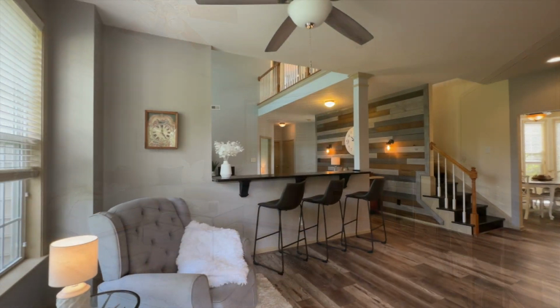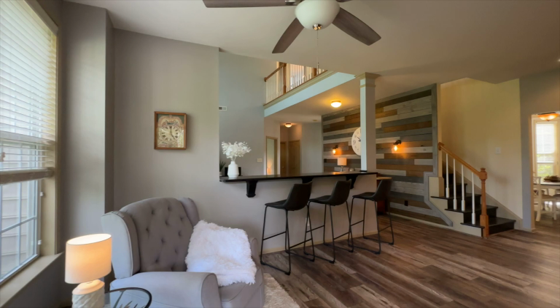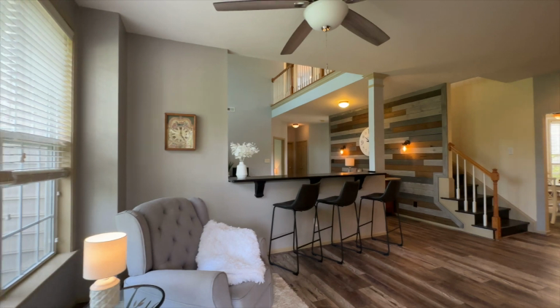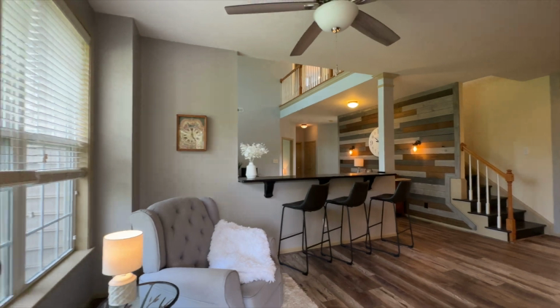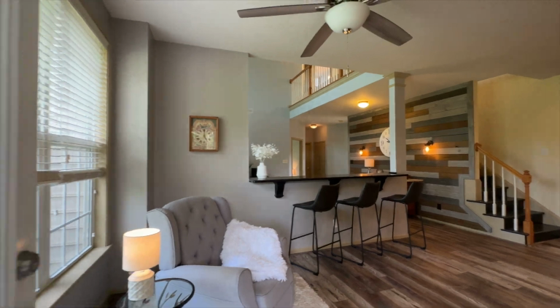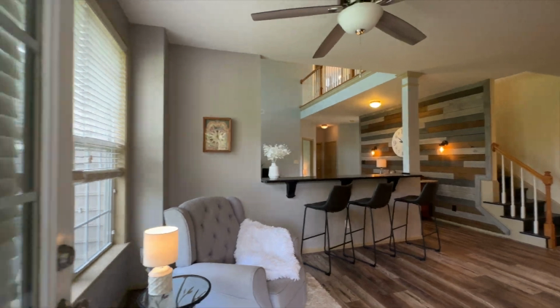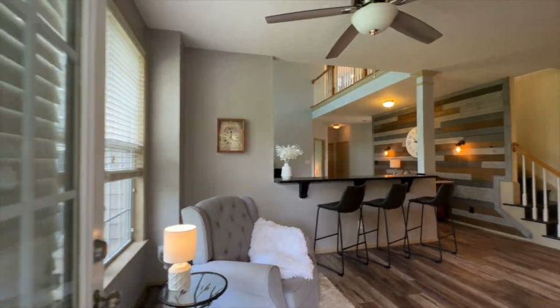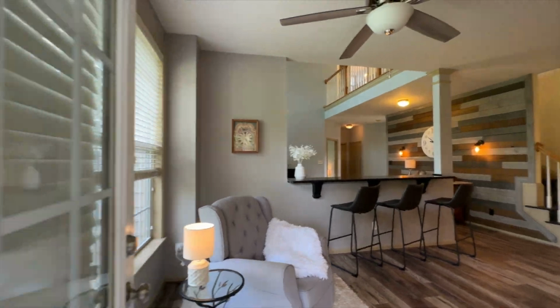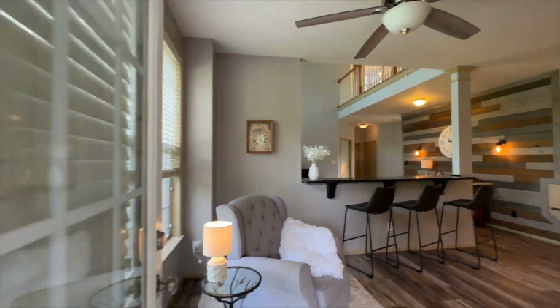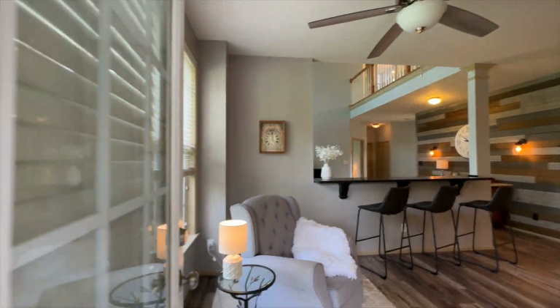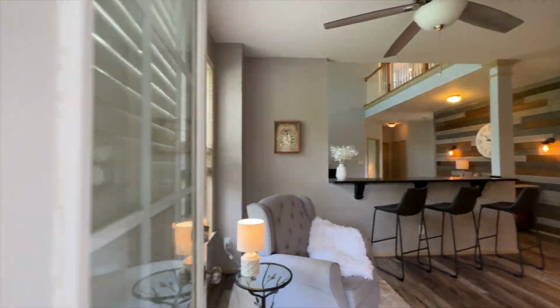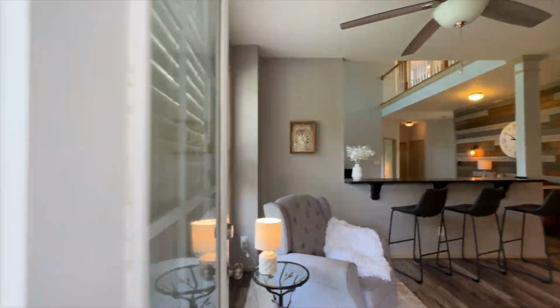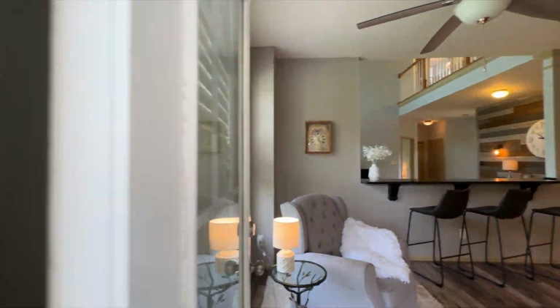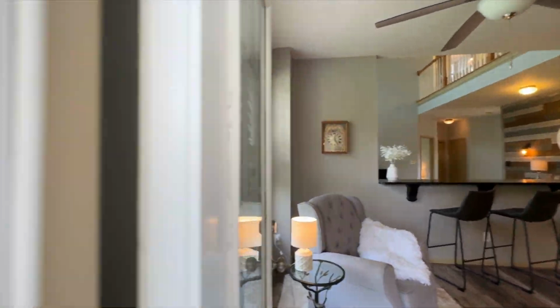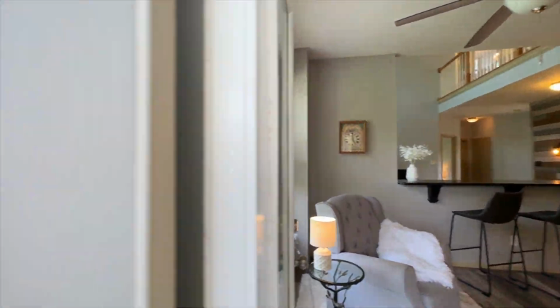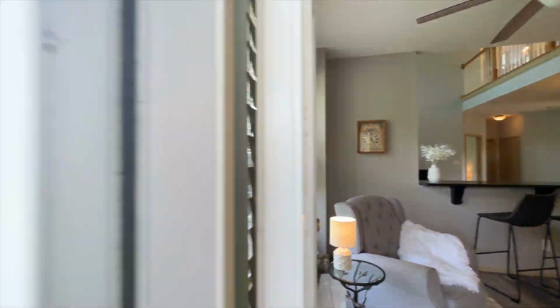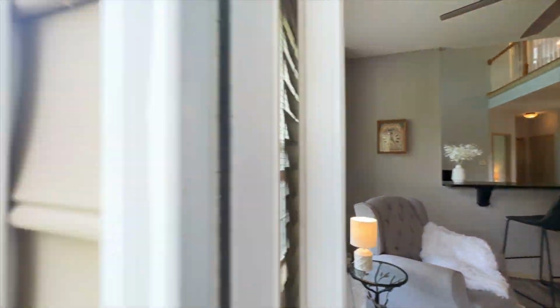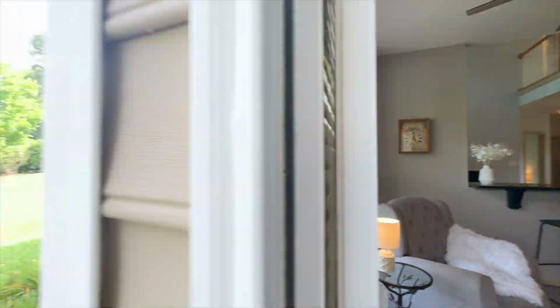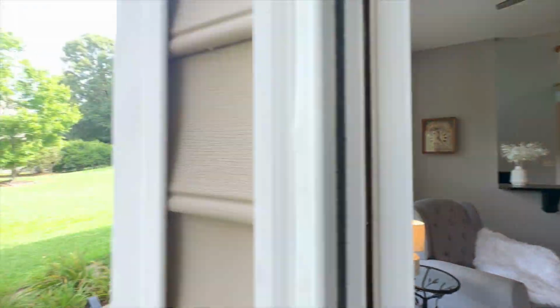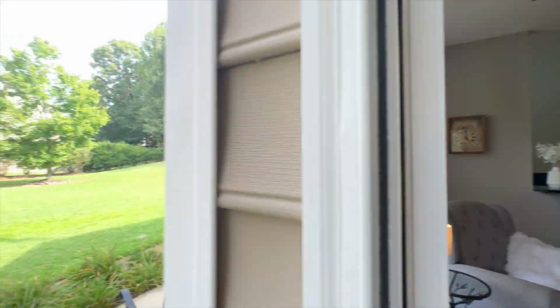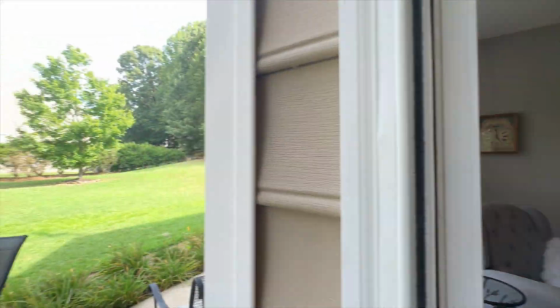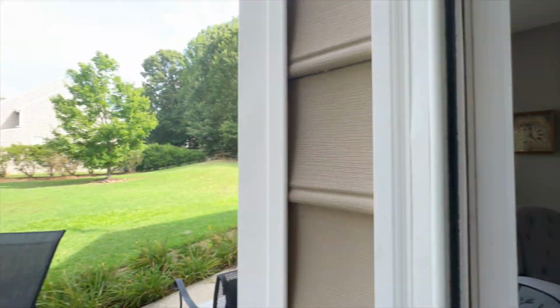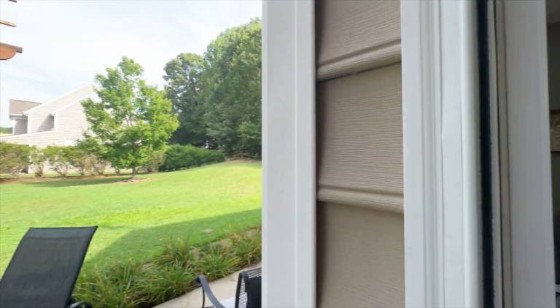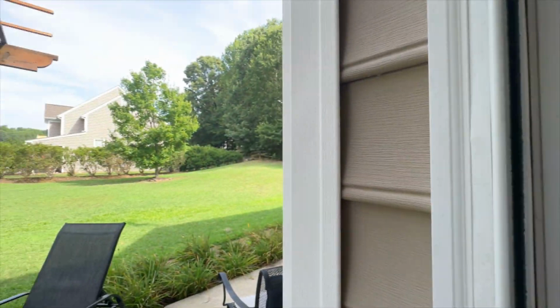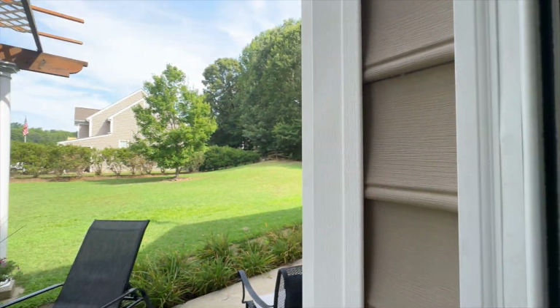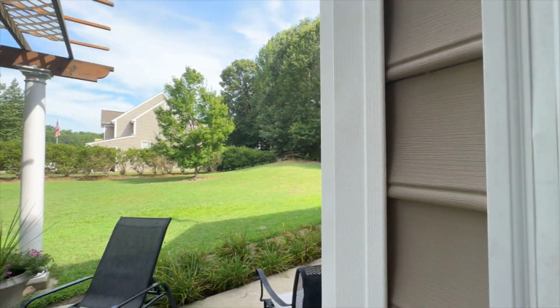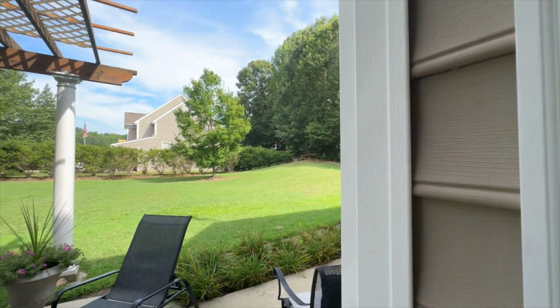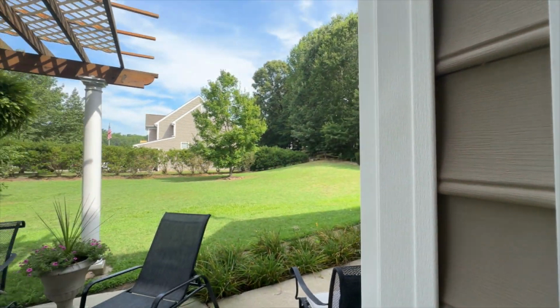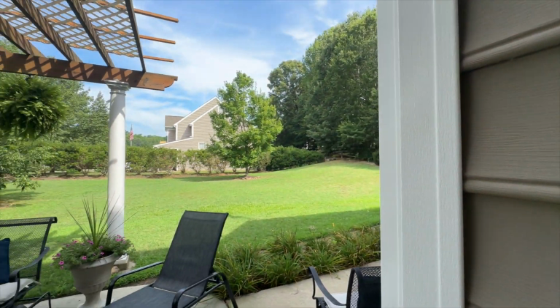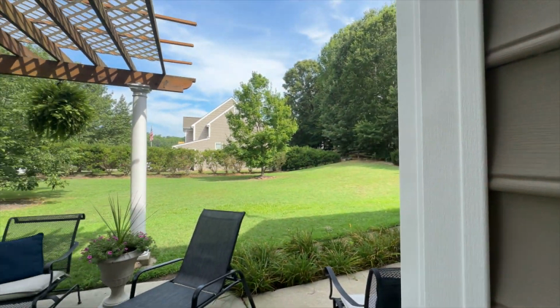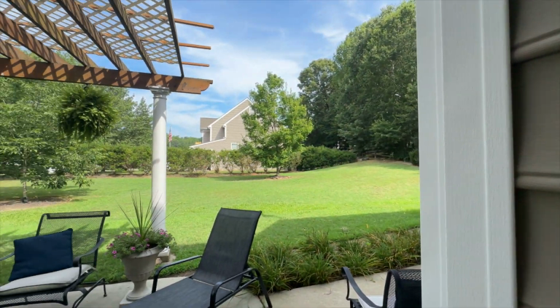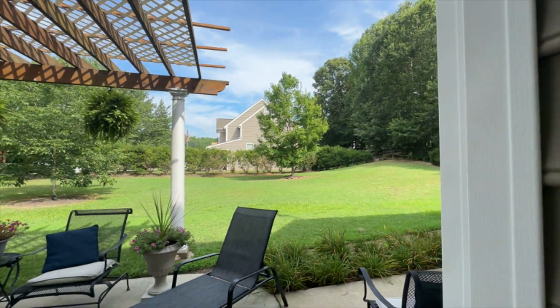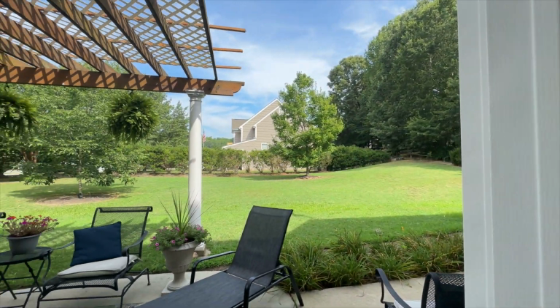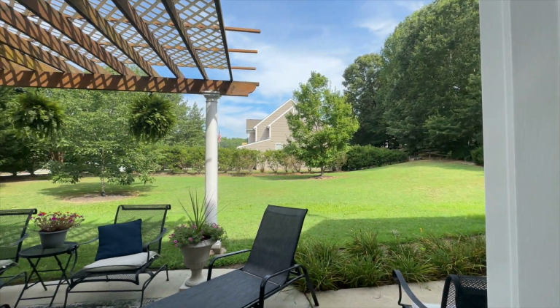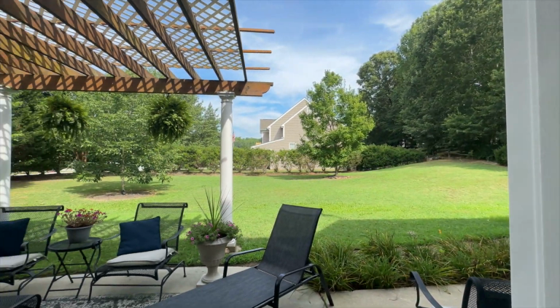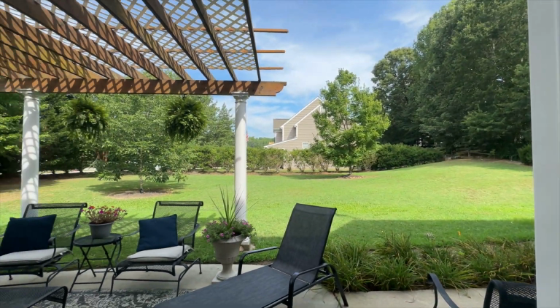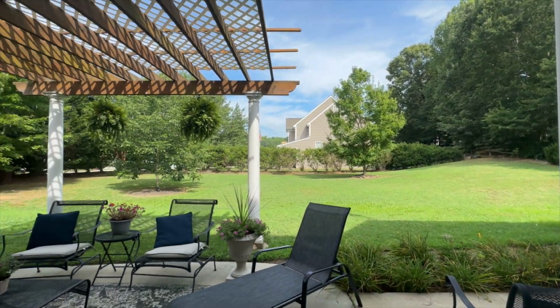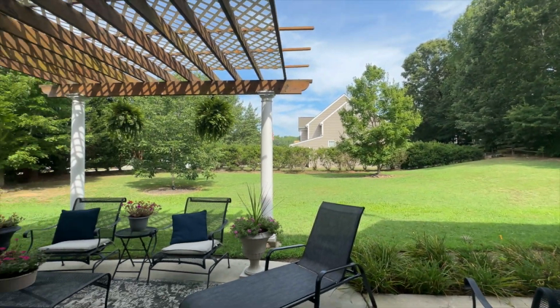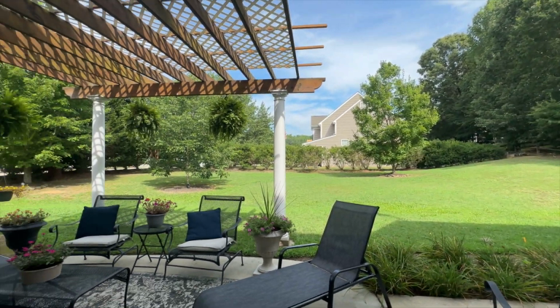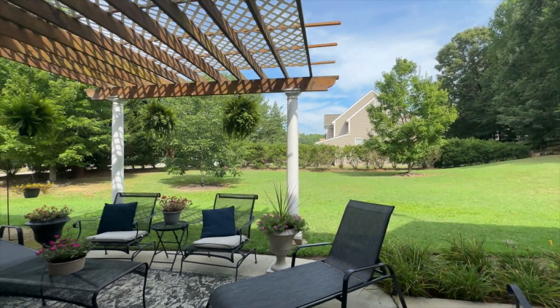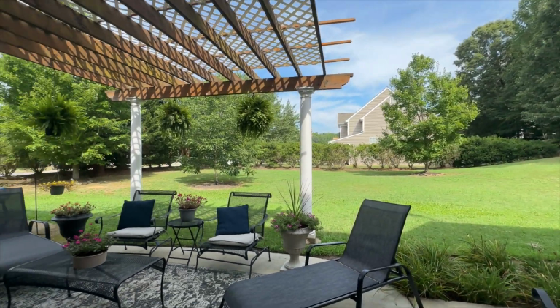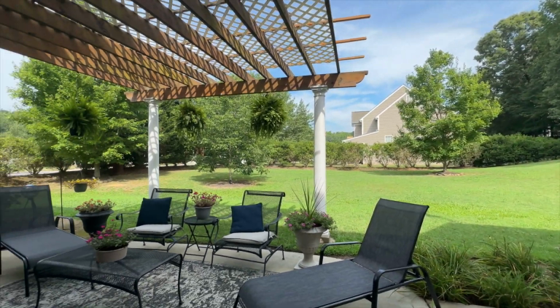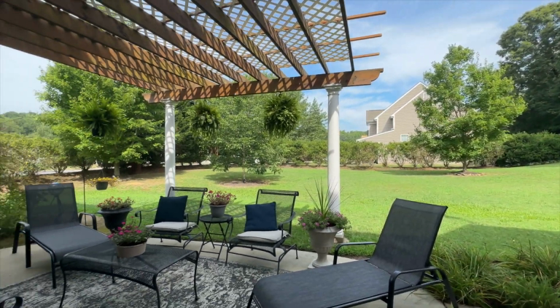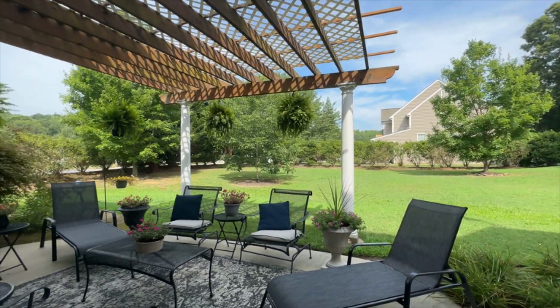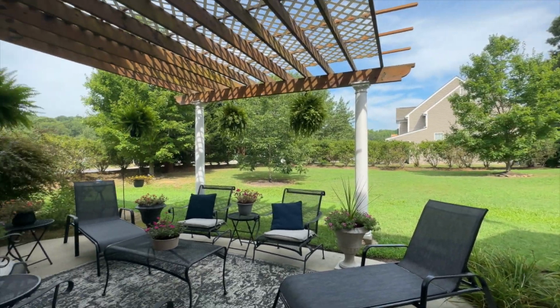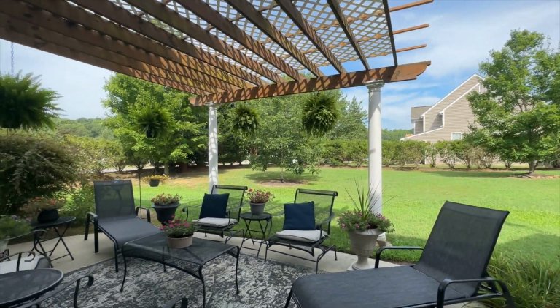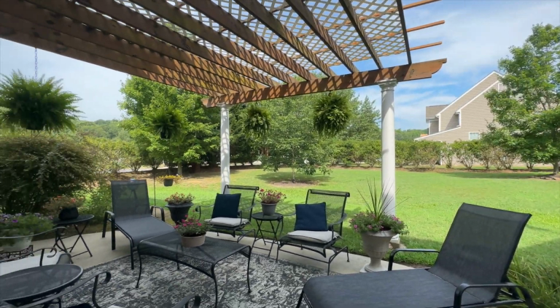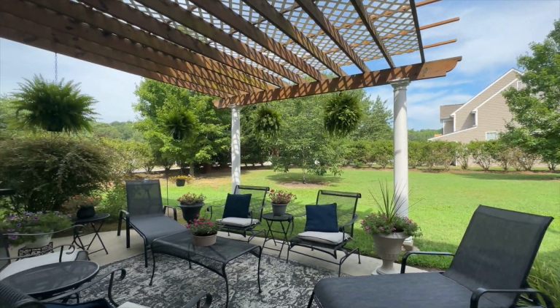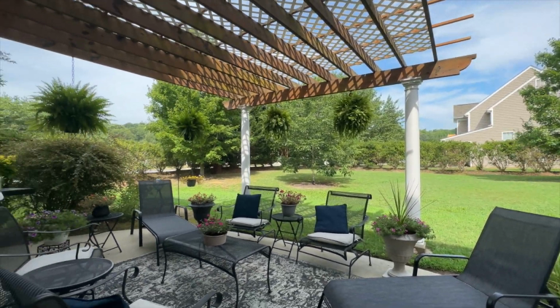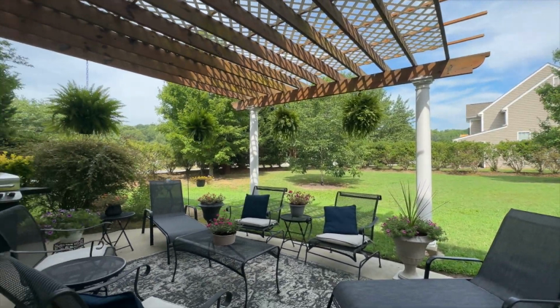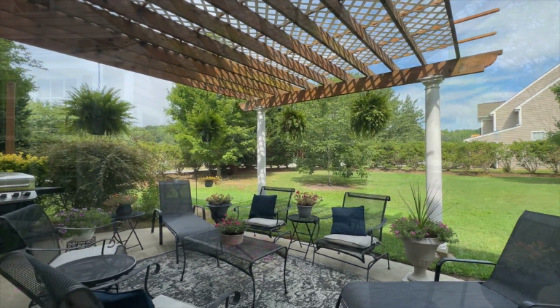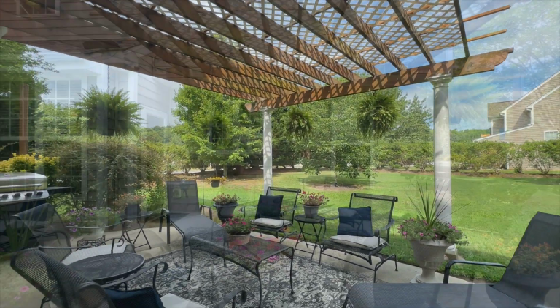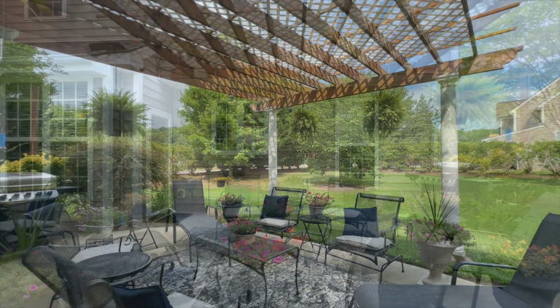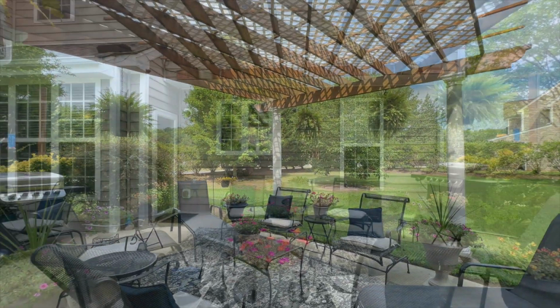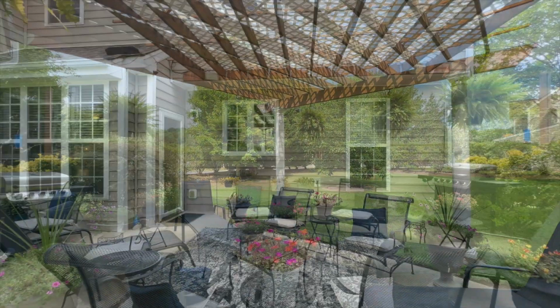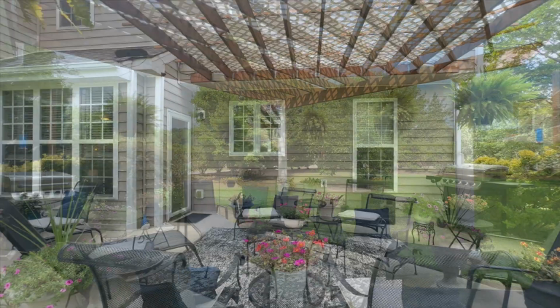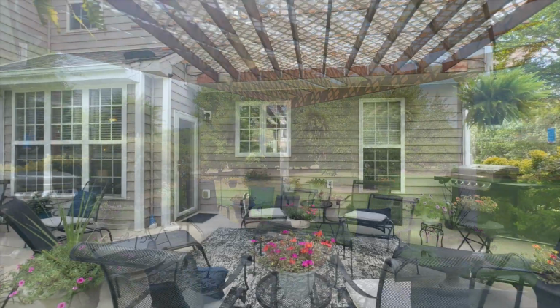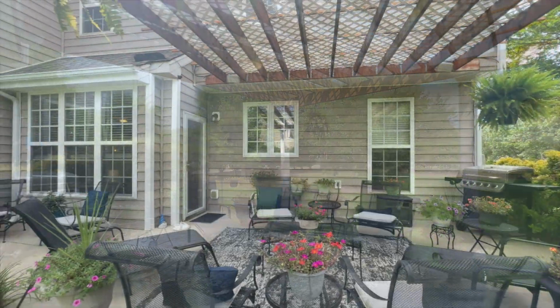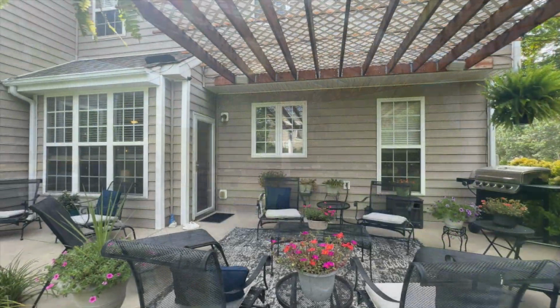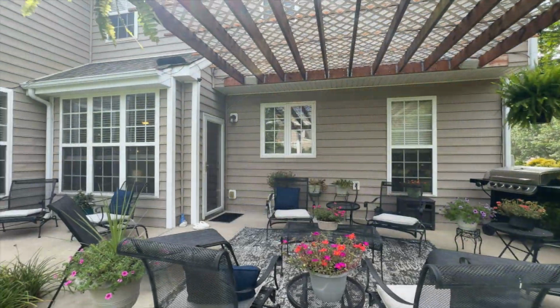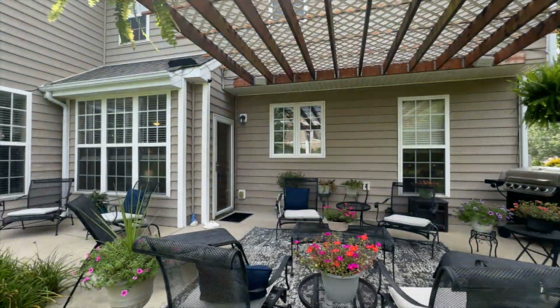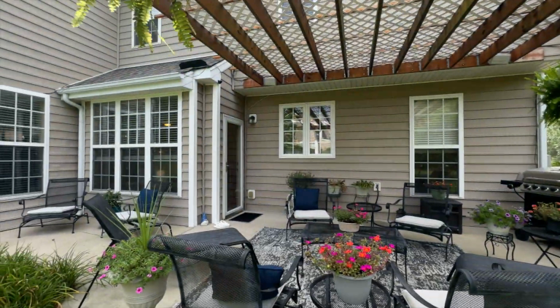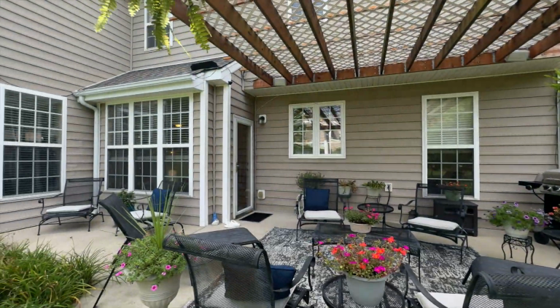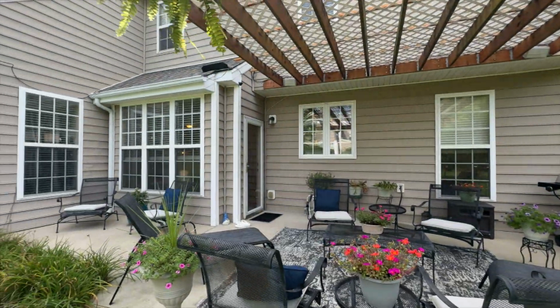Off the breakfast area is this pergola covered patio, ideal for entertaining or relaxing while overlooking the backyard.